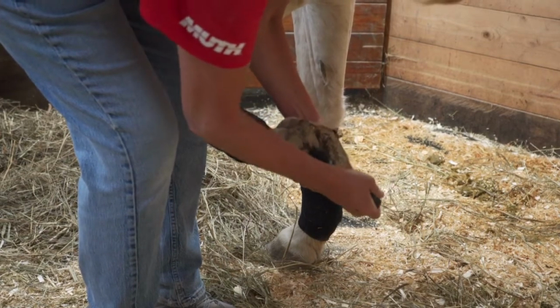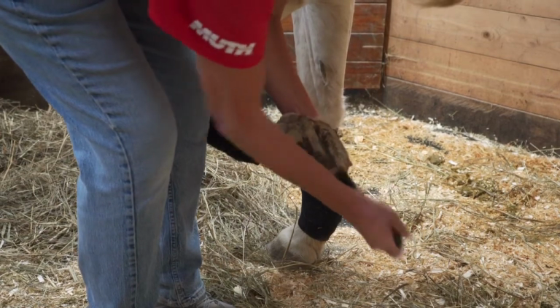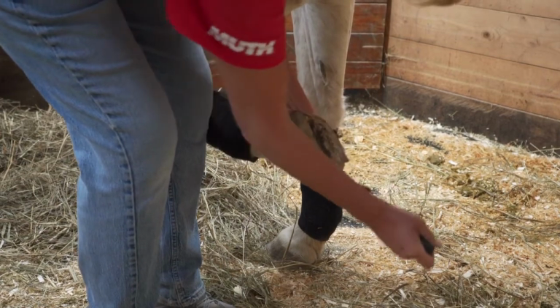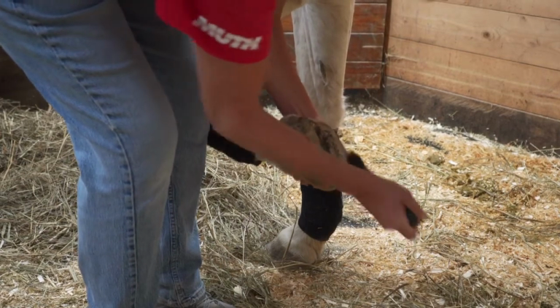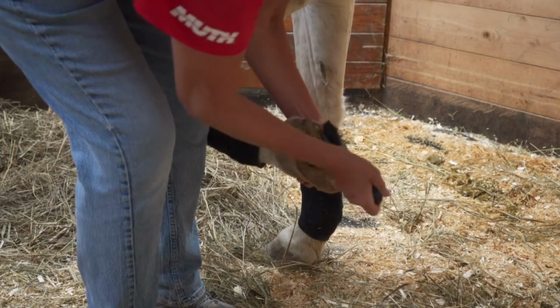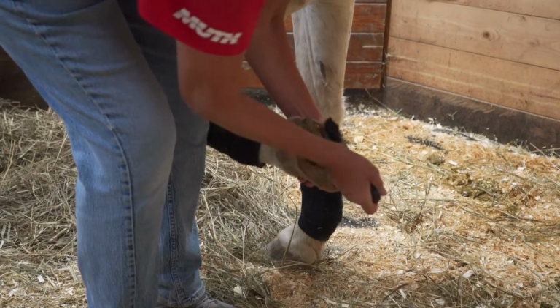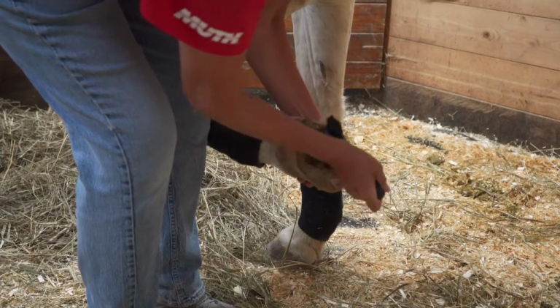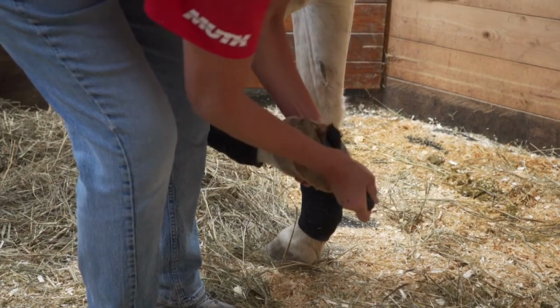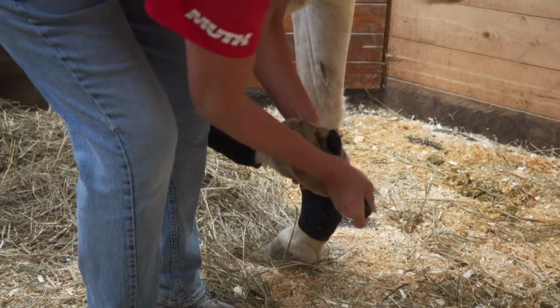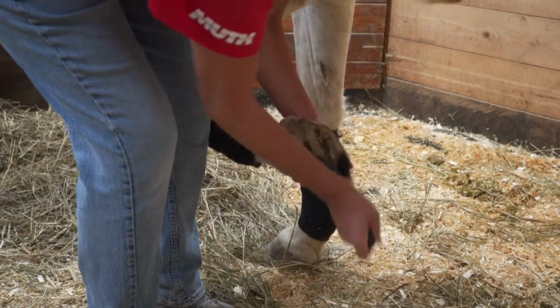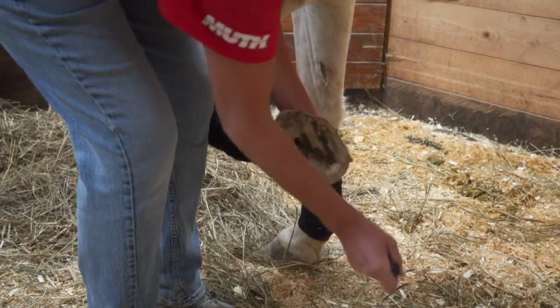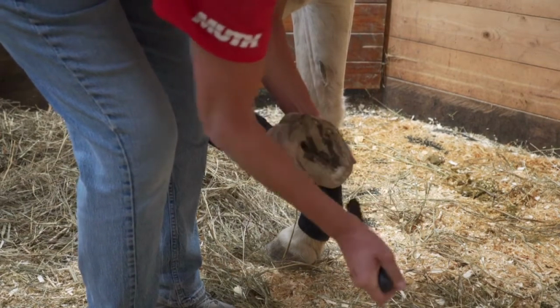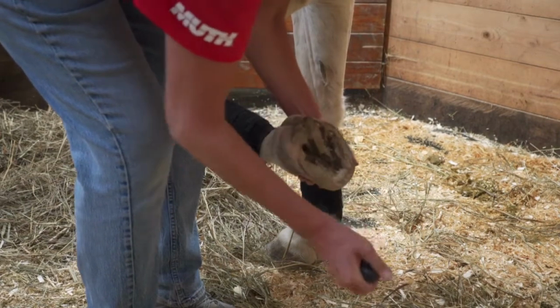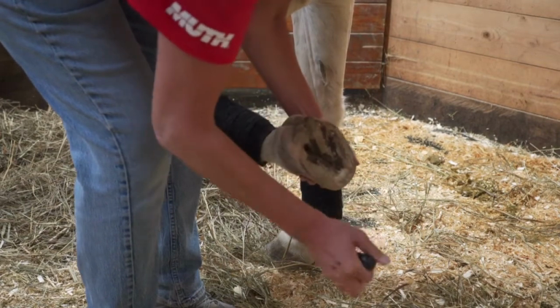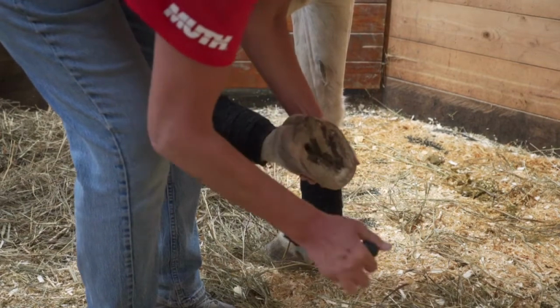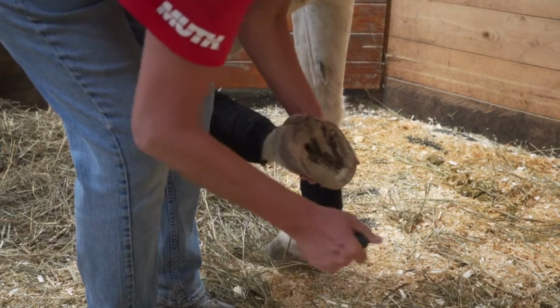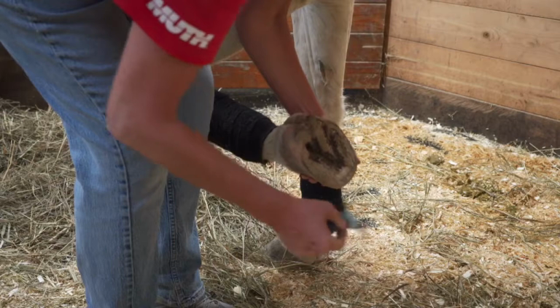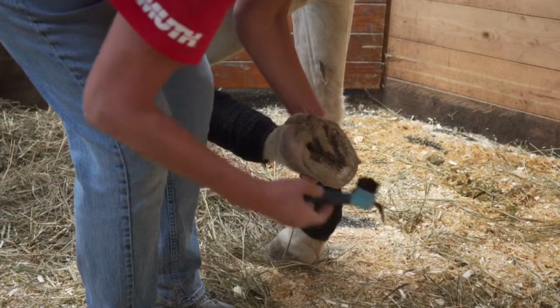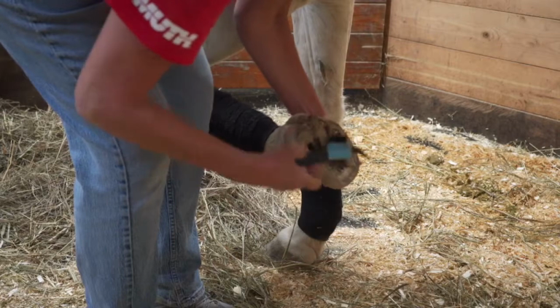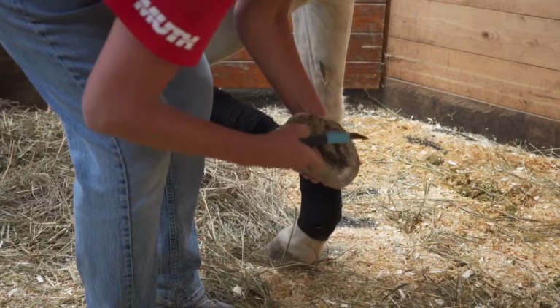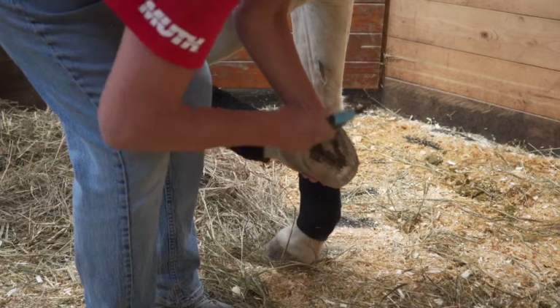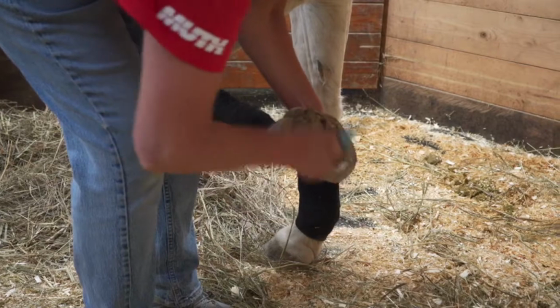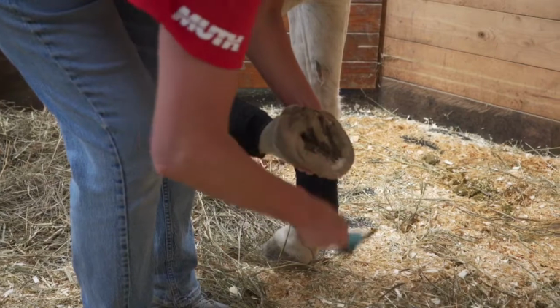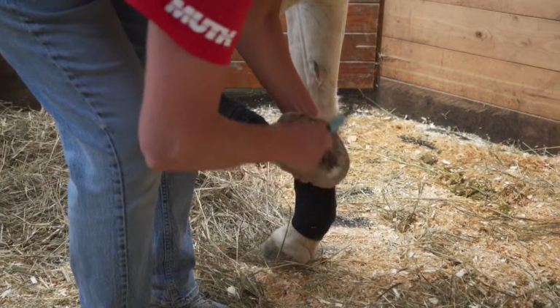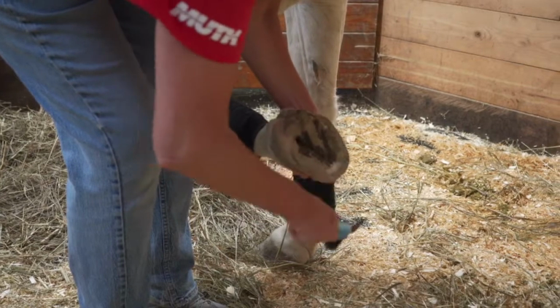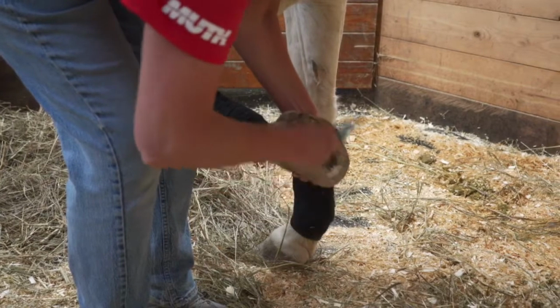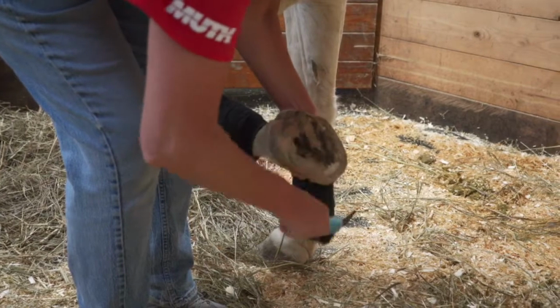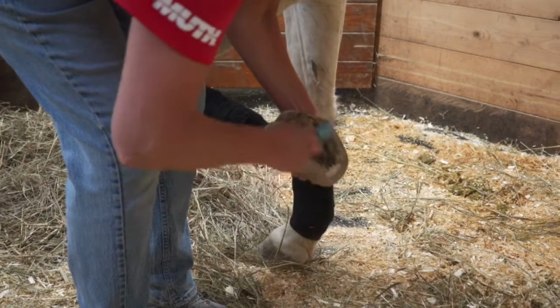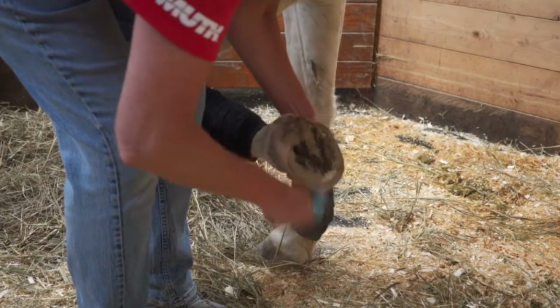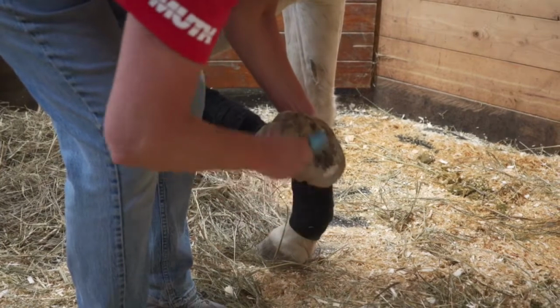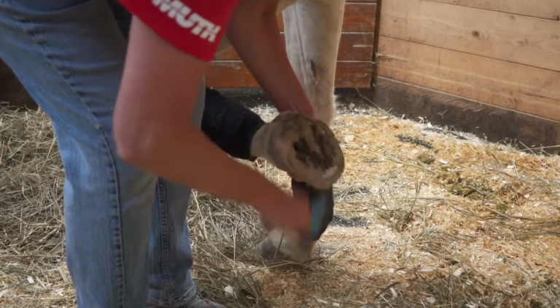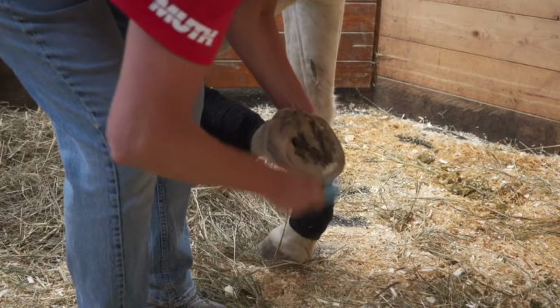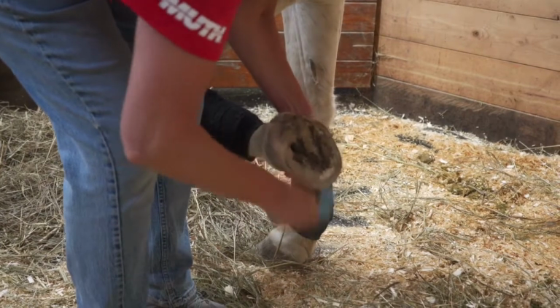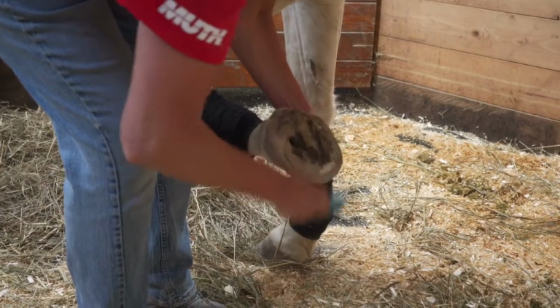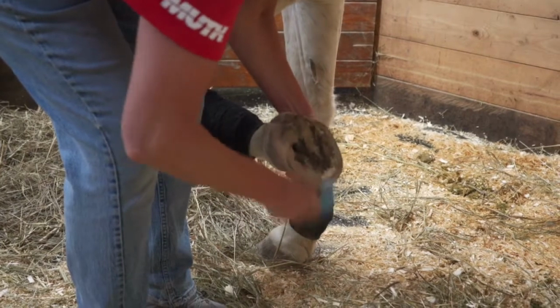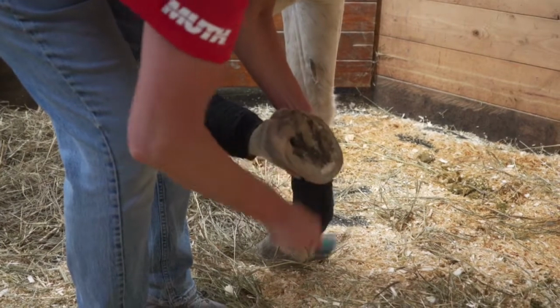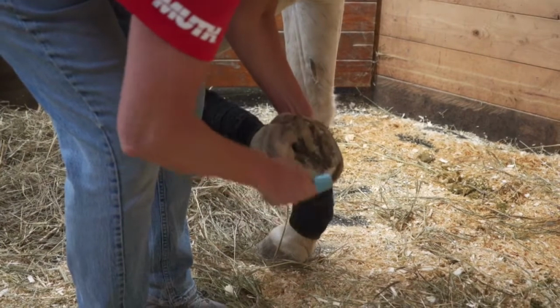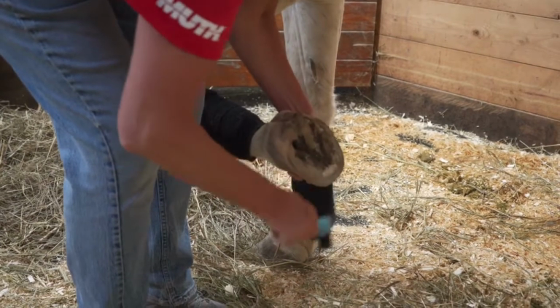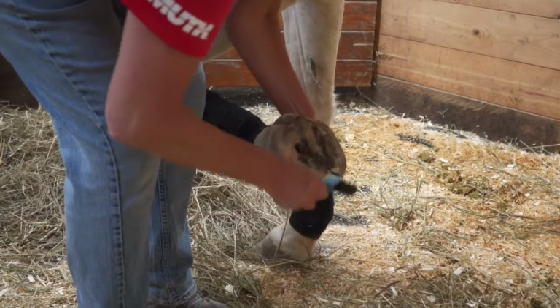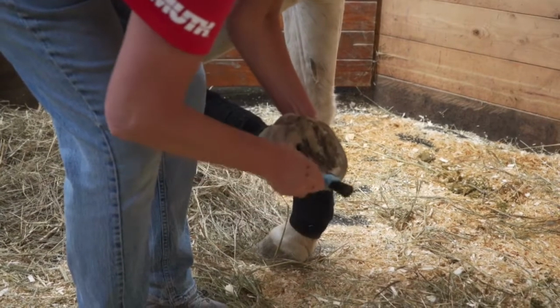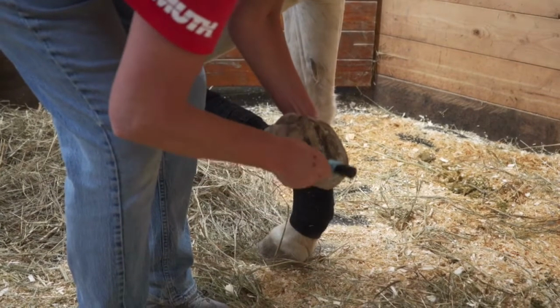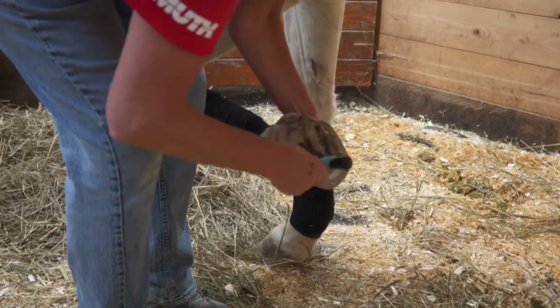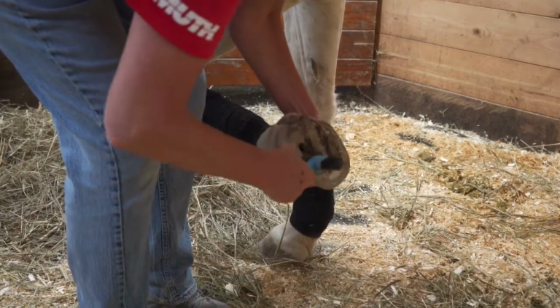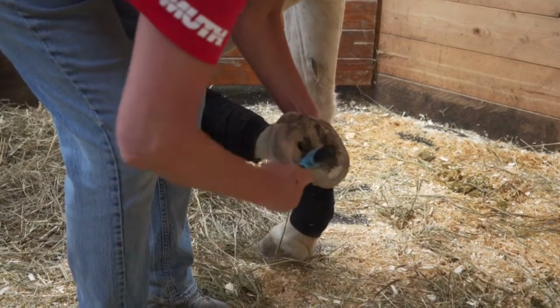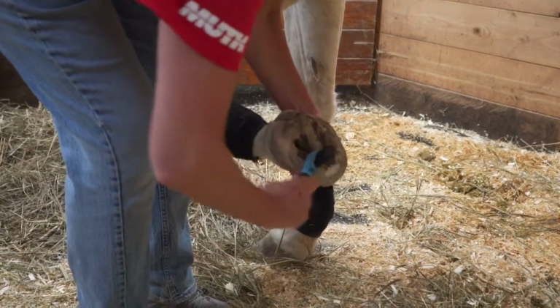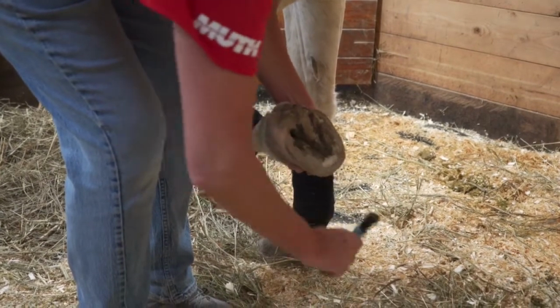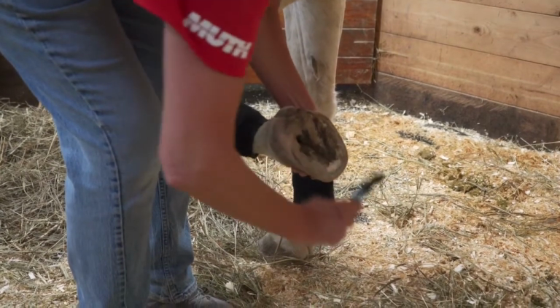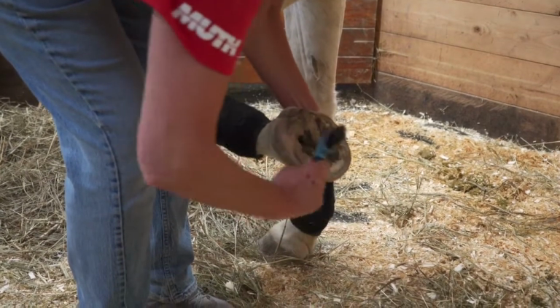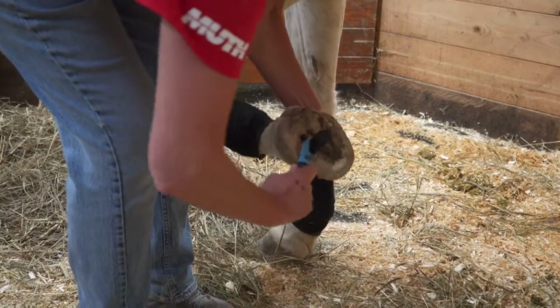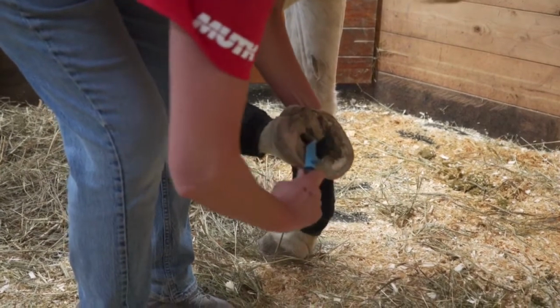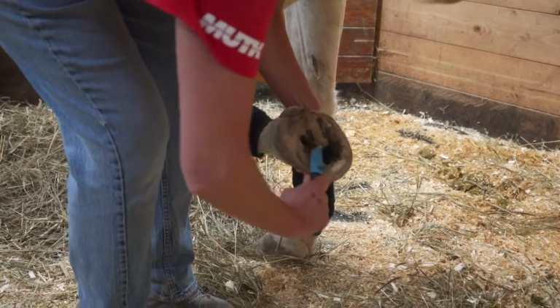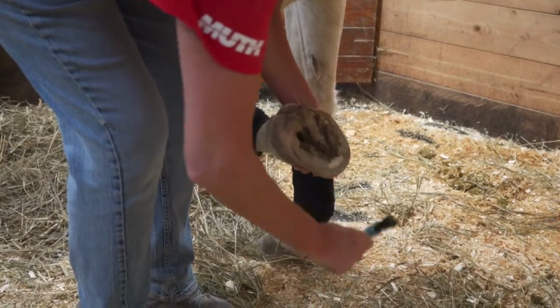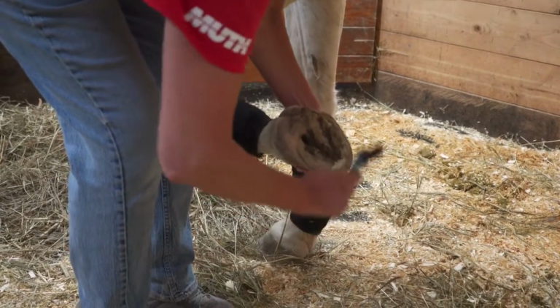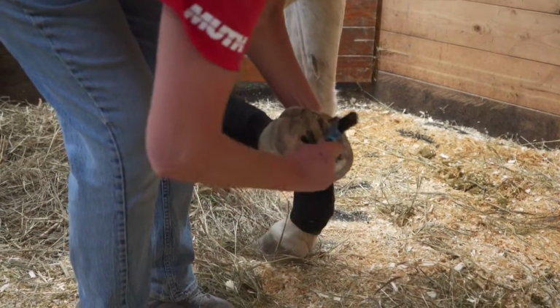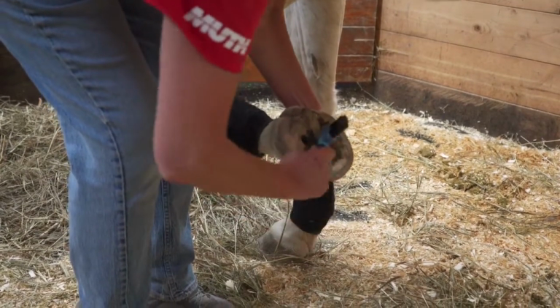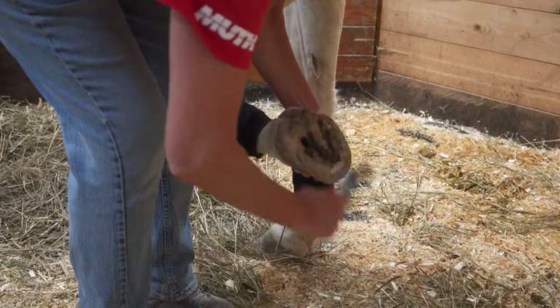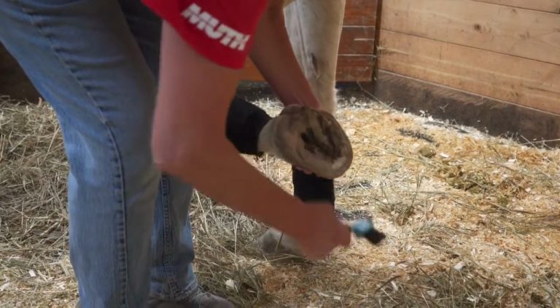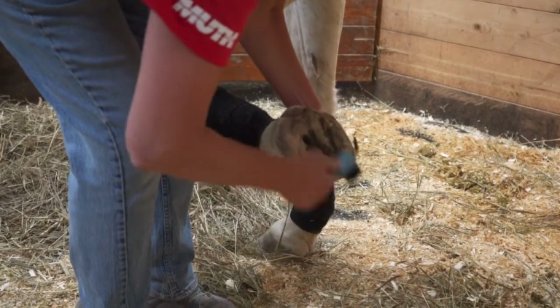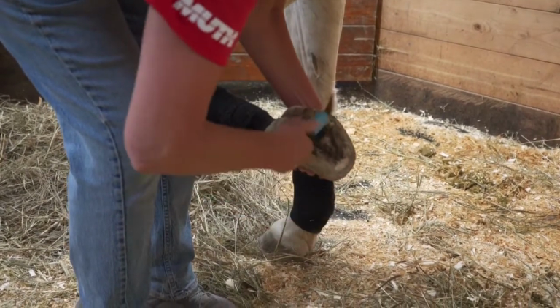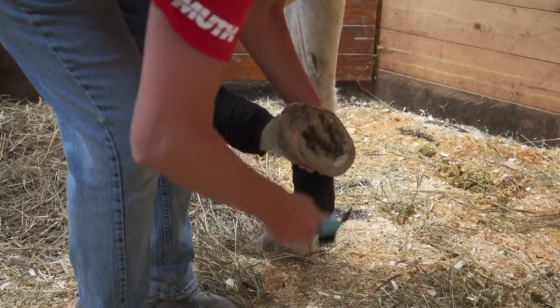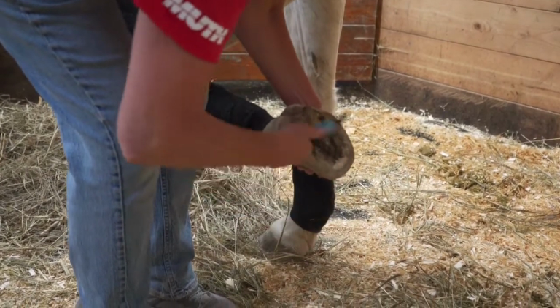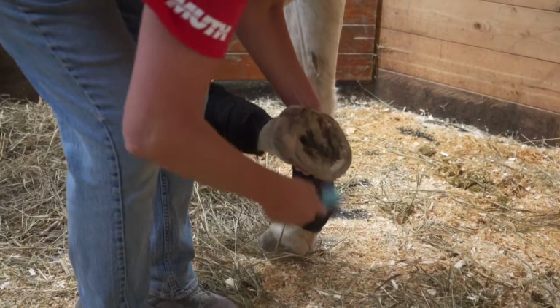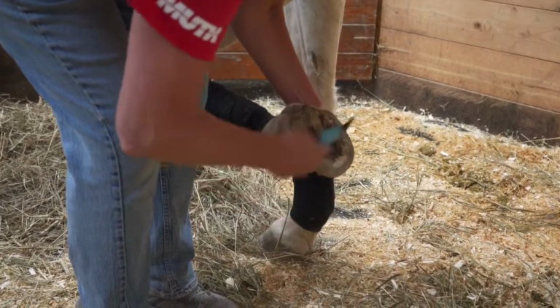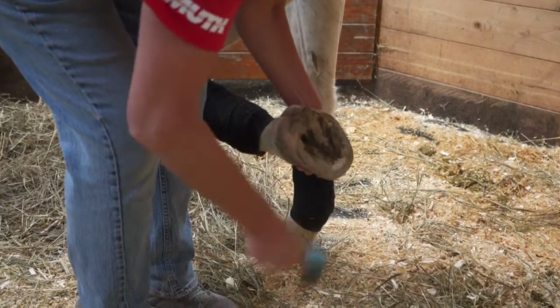Throughout the grooming process, please use caution when moving around the horse, always alerting the horse before moving behind them.